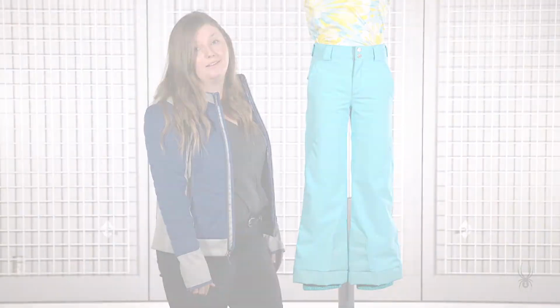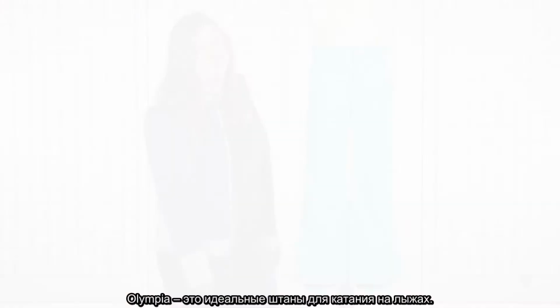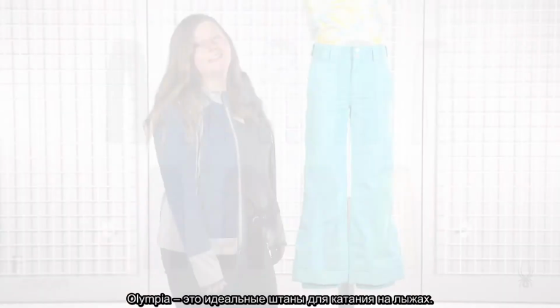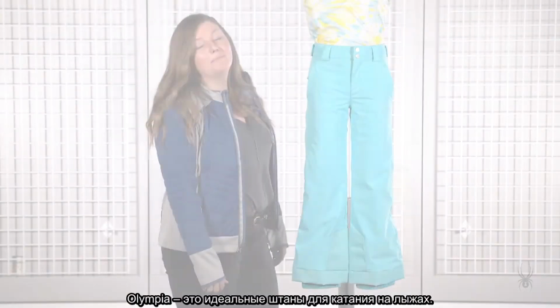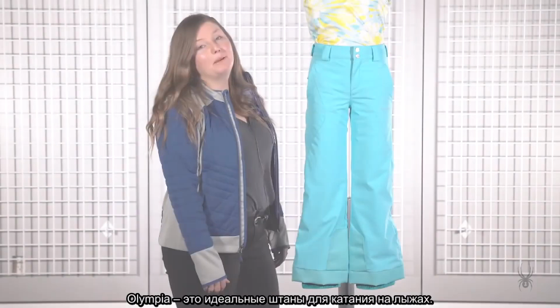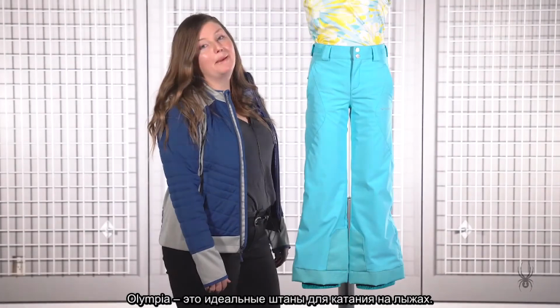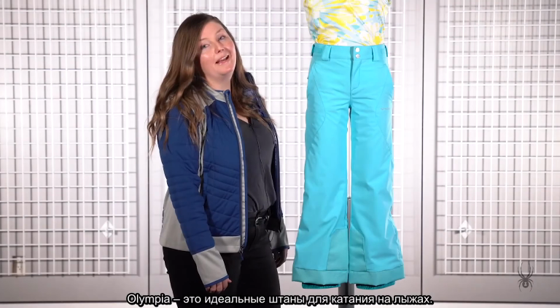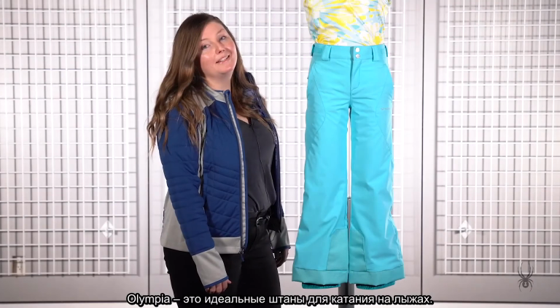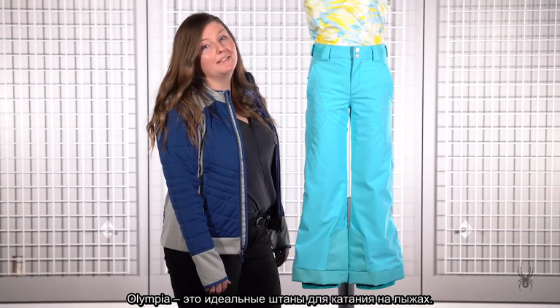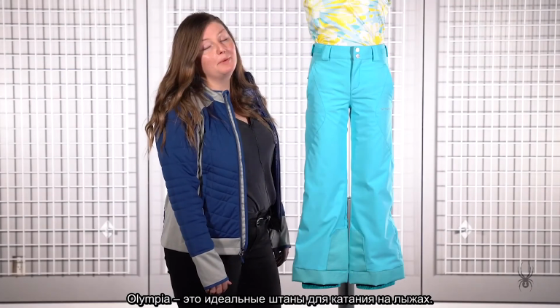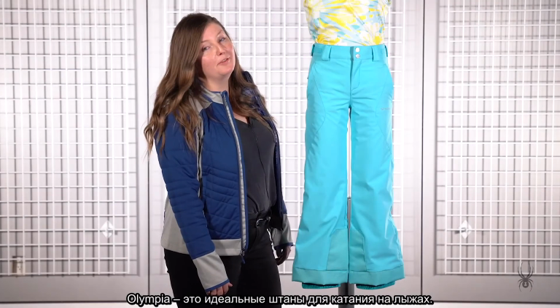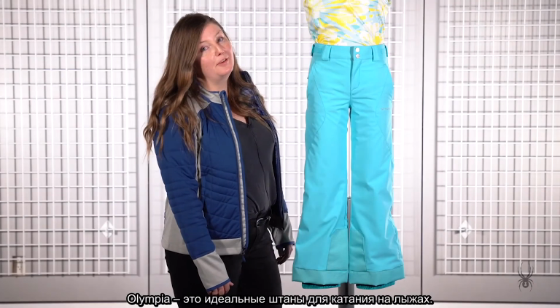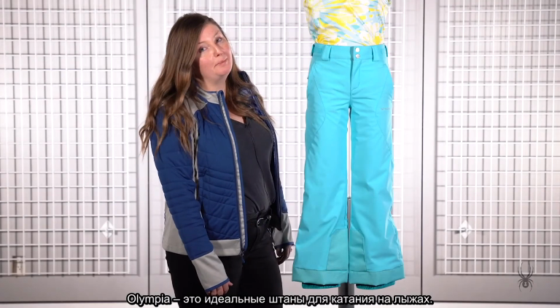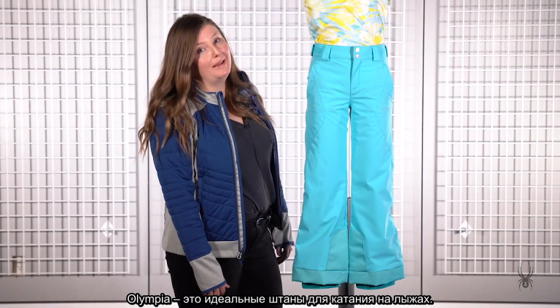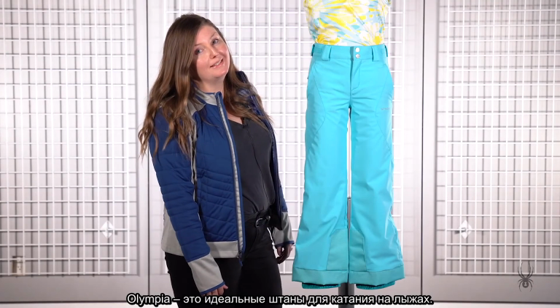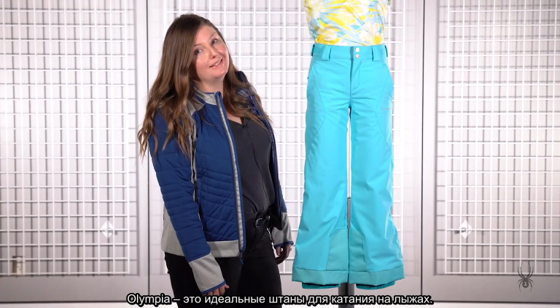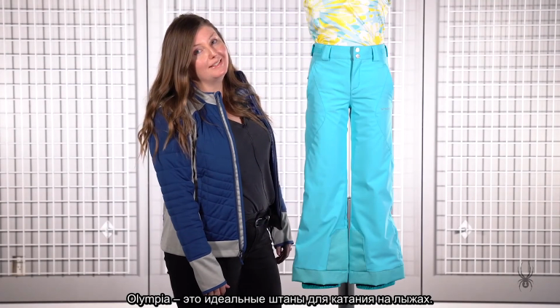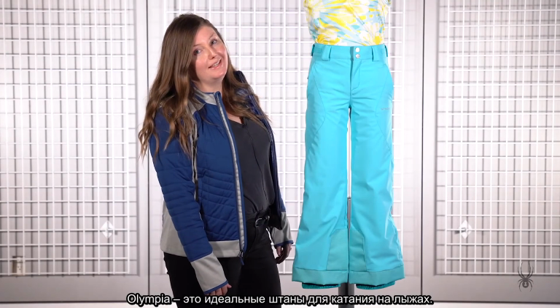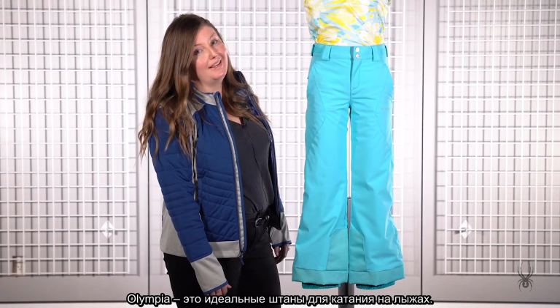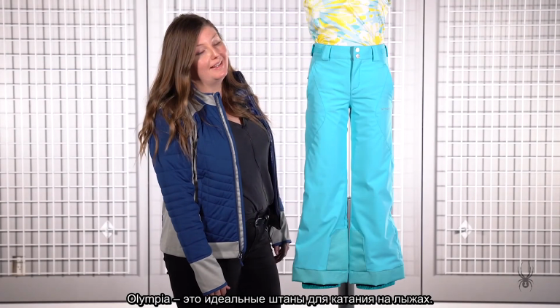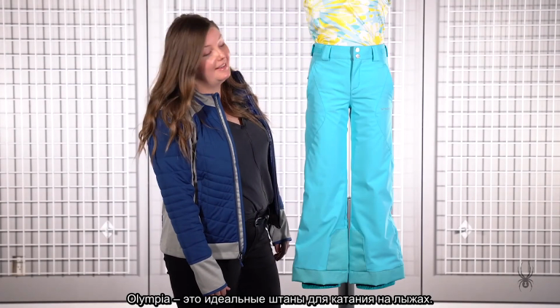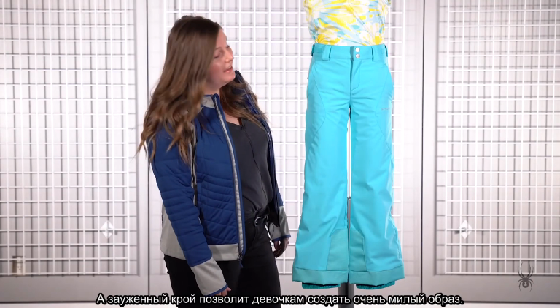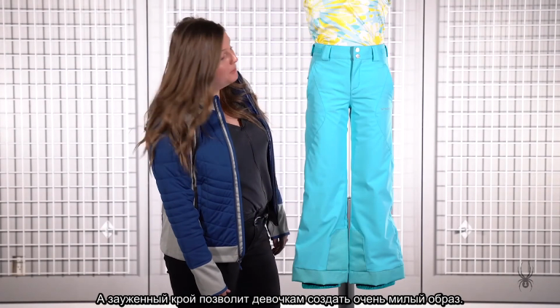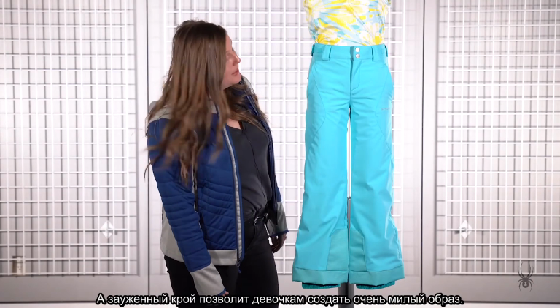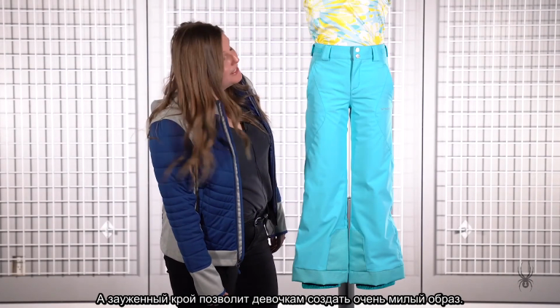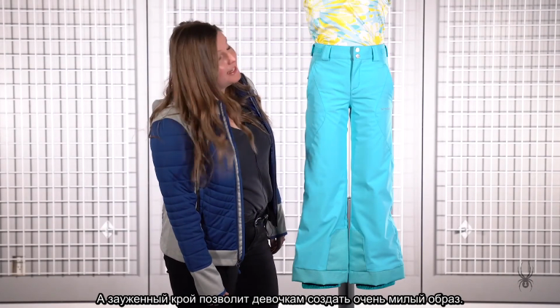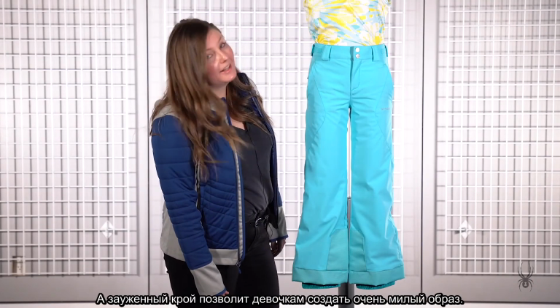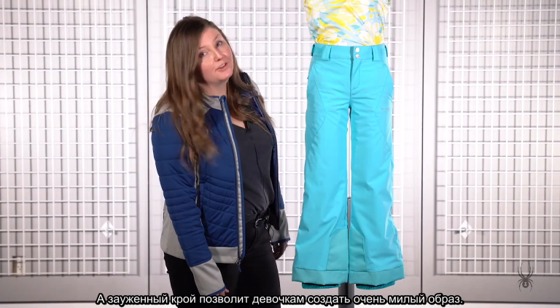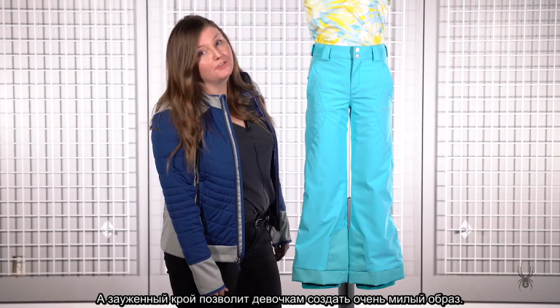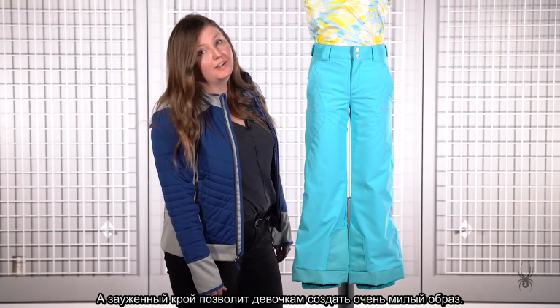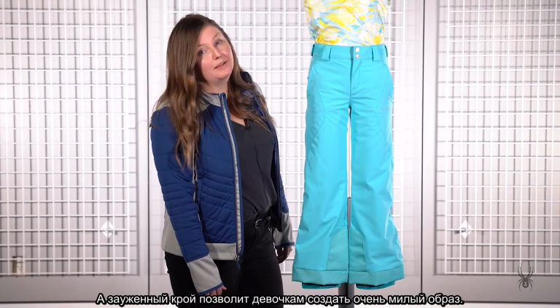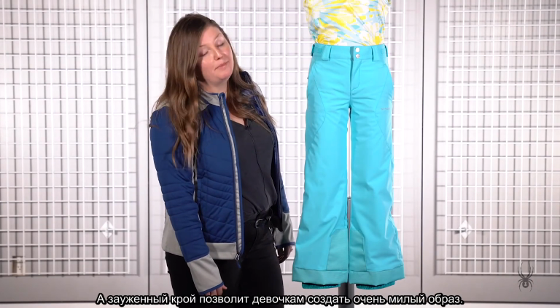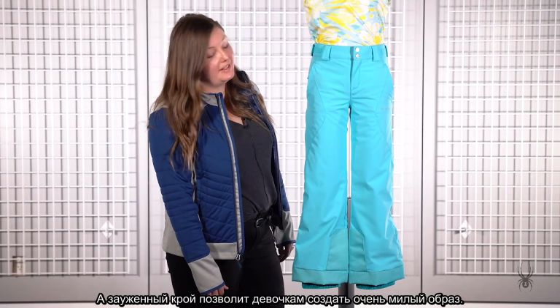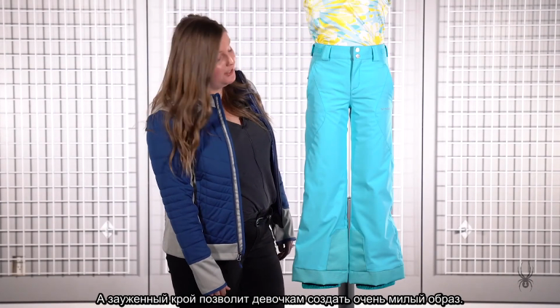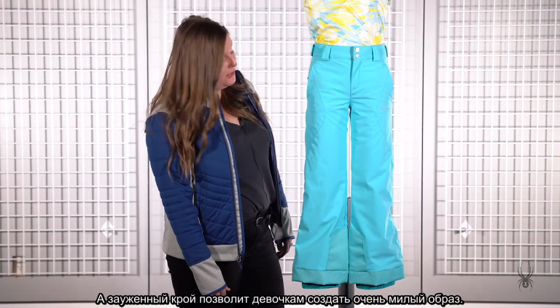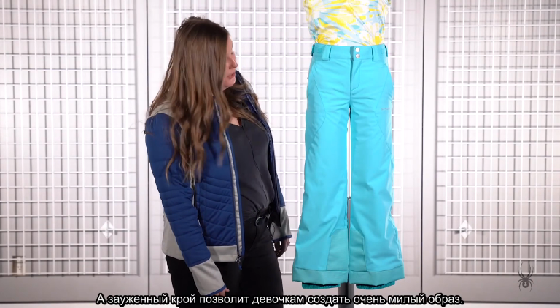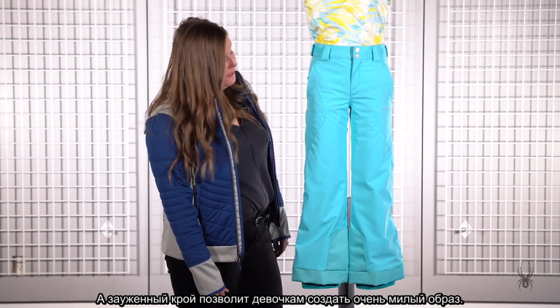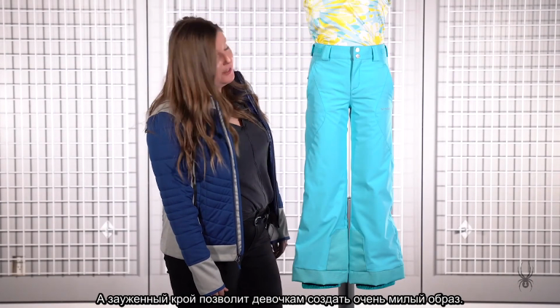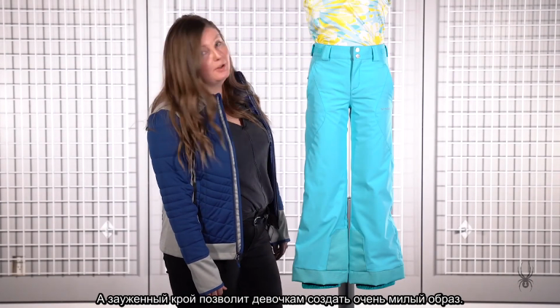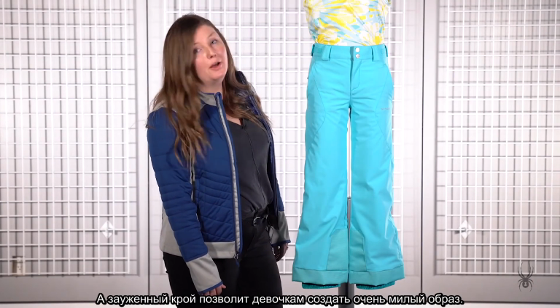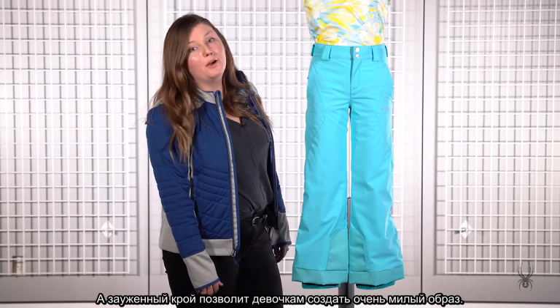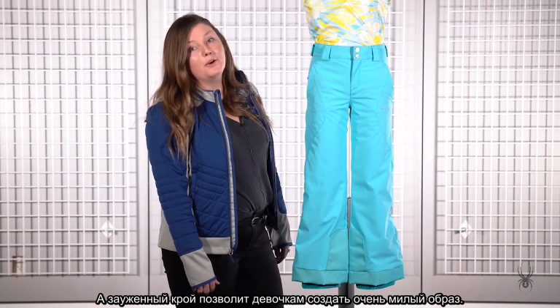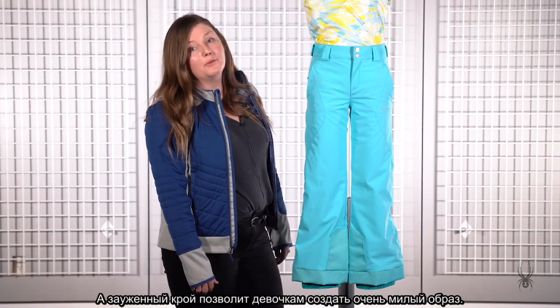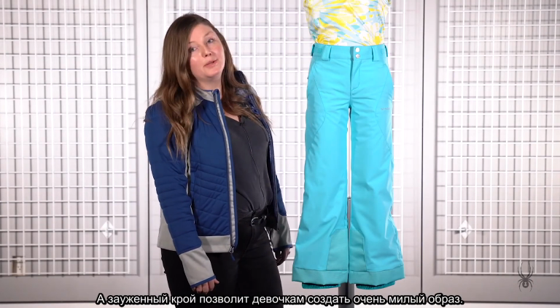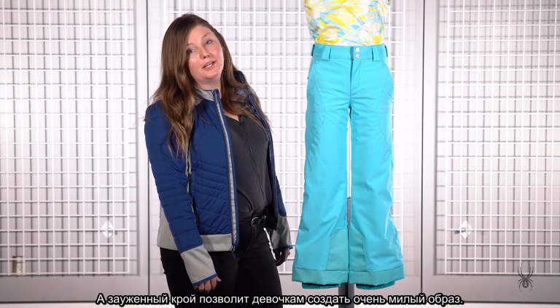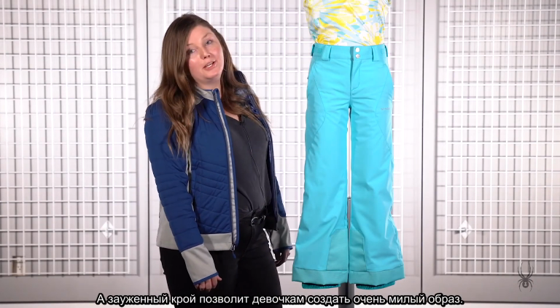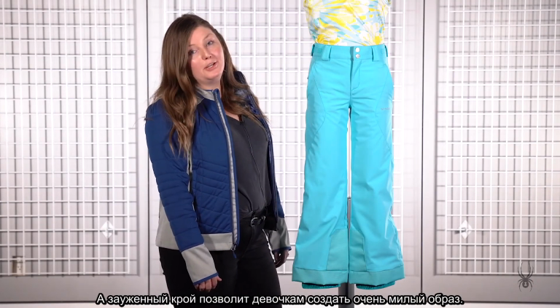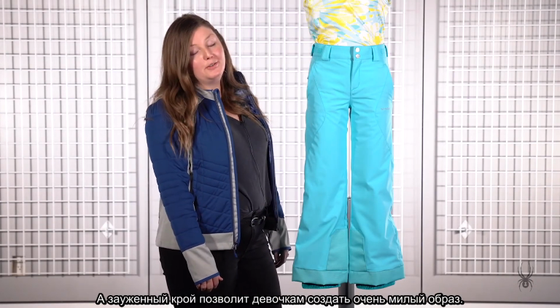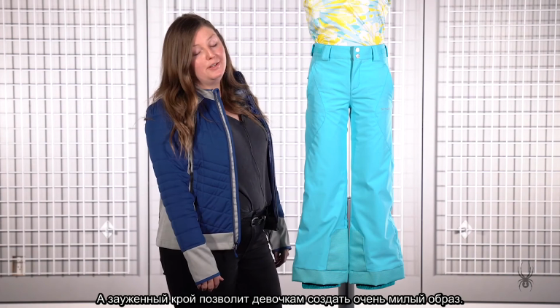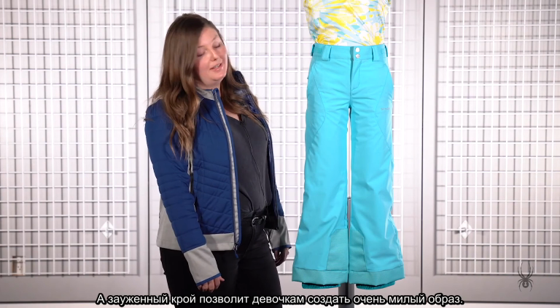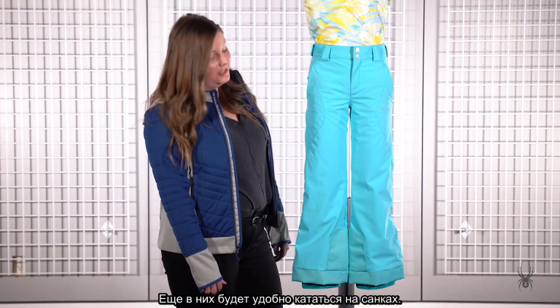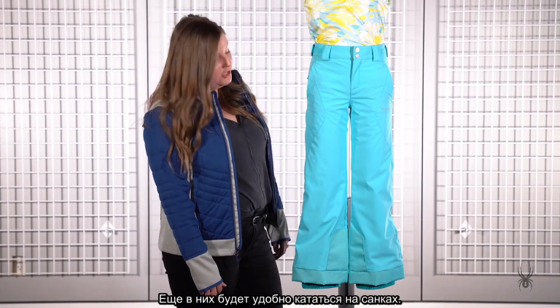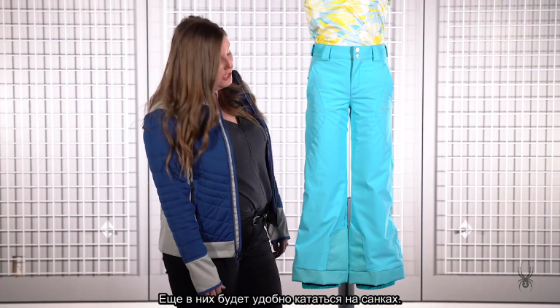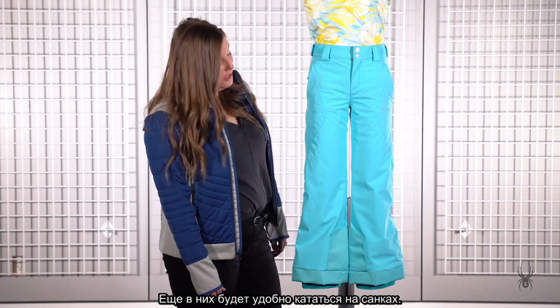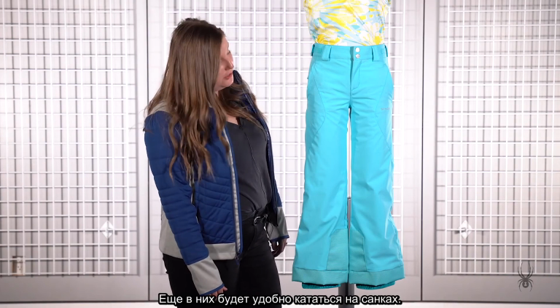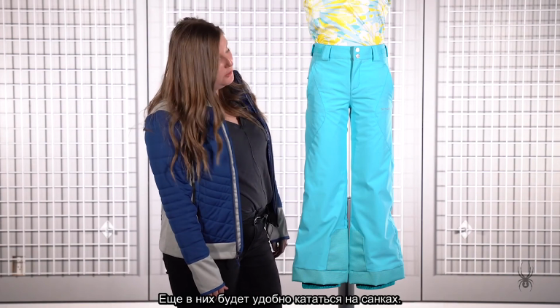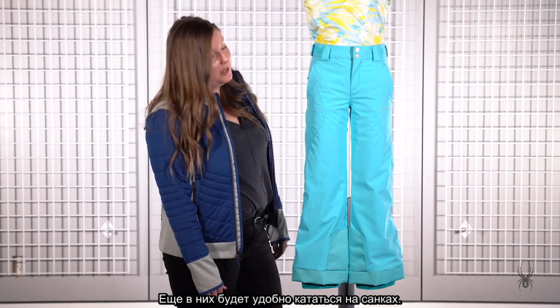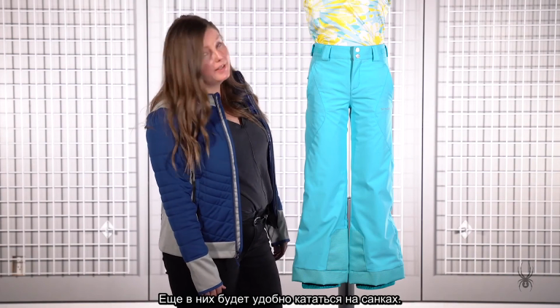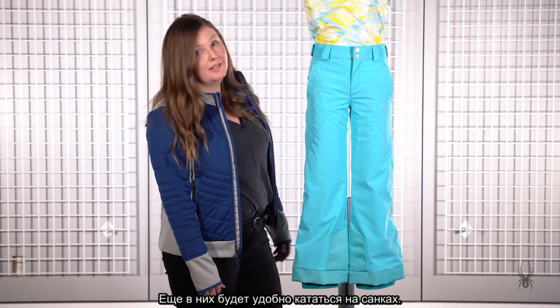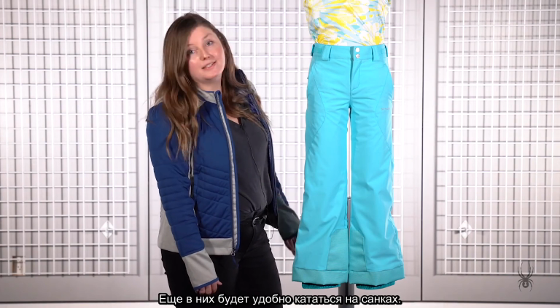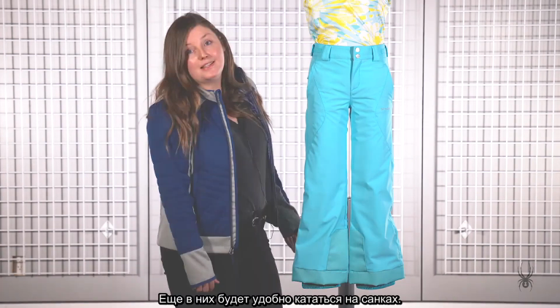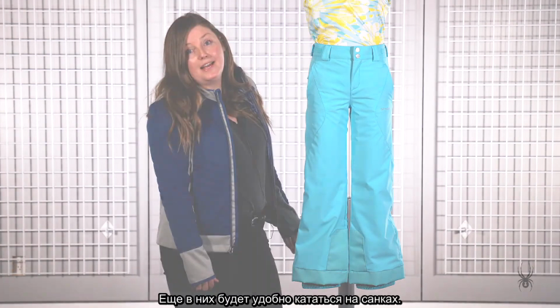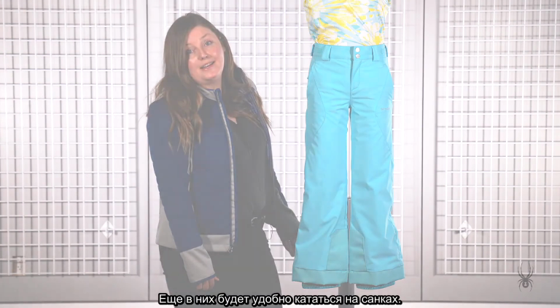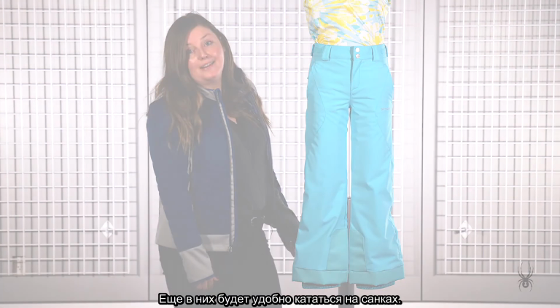The Olympia Pant is the perfect pant to ski in. With the tailored fit, it makes the girl feel really cute. She can also wear this sledding.